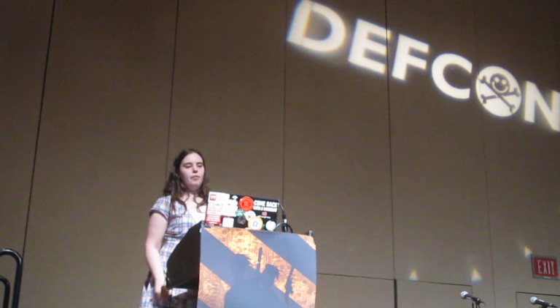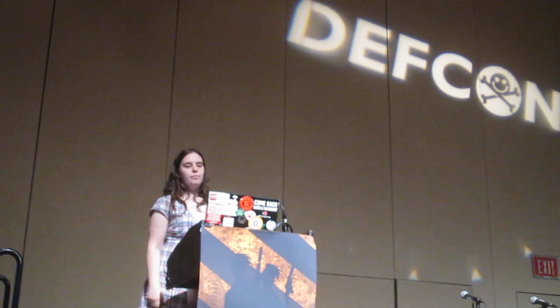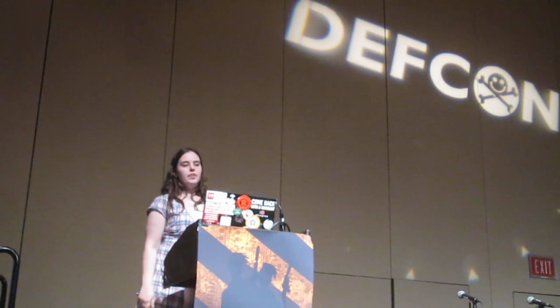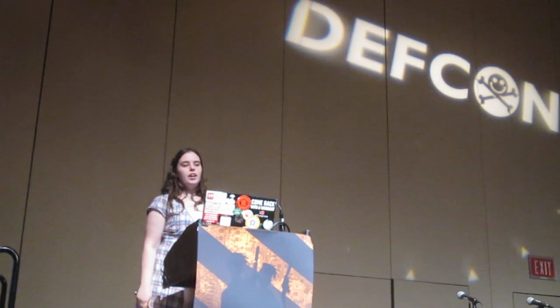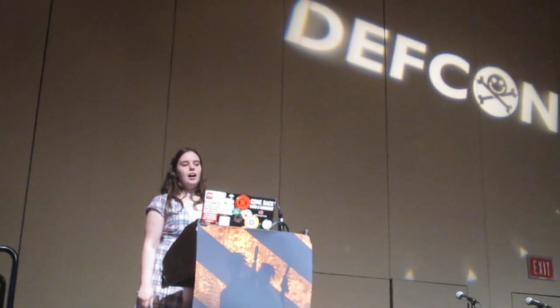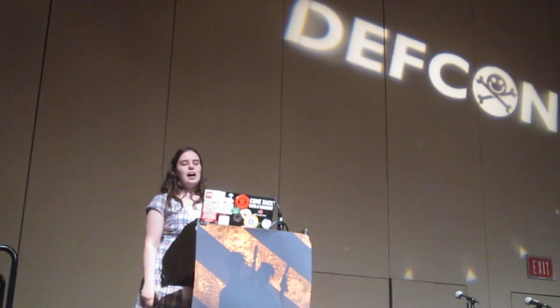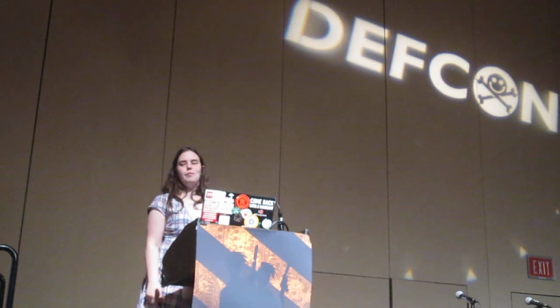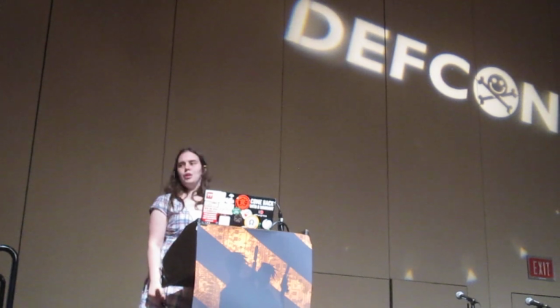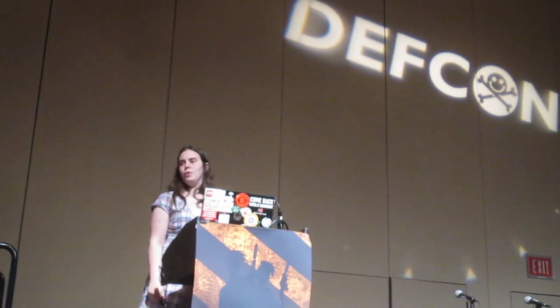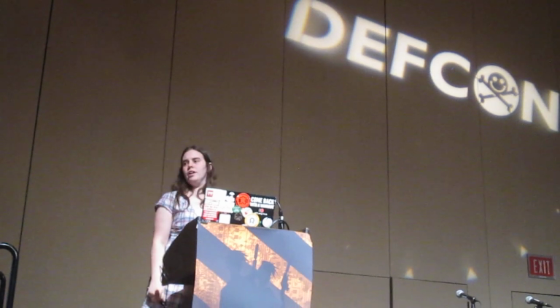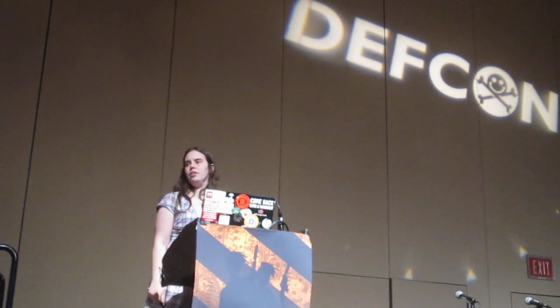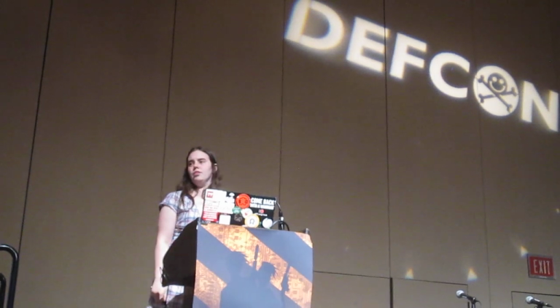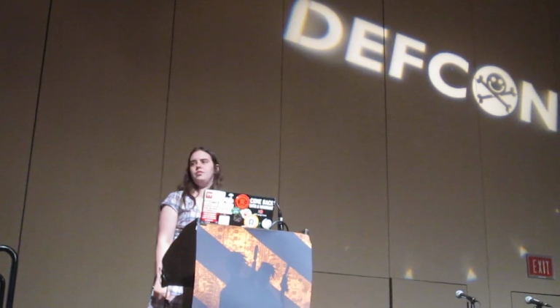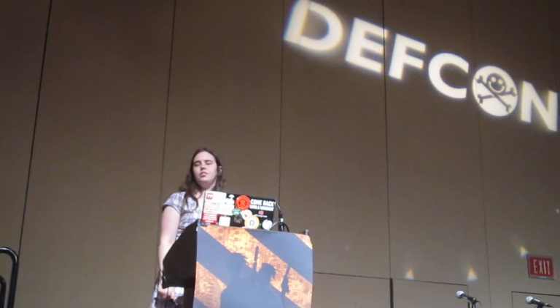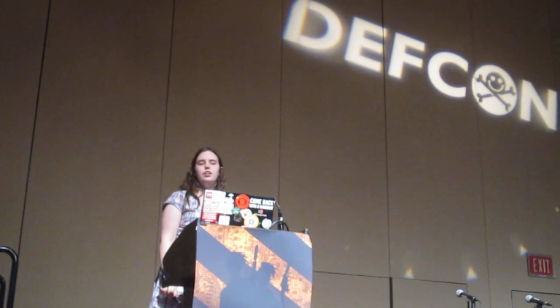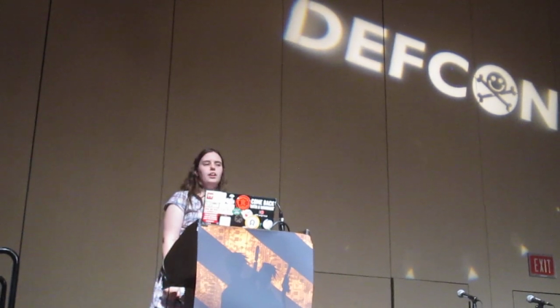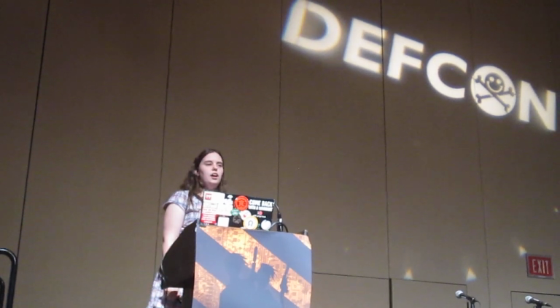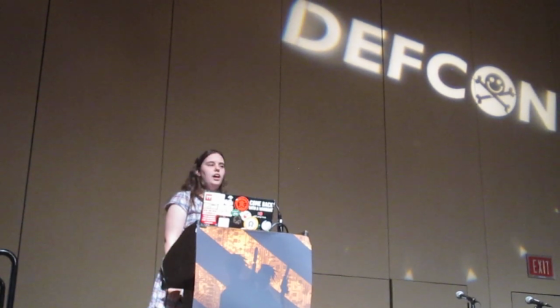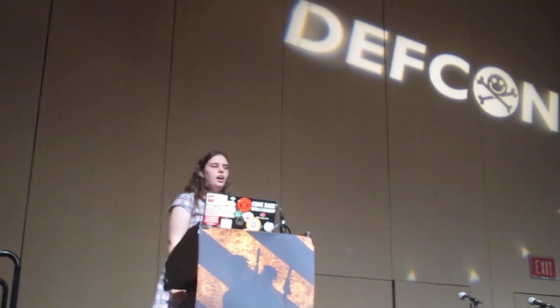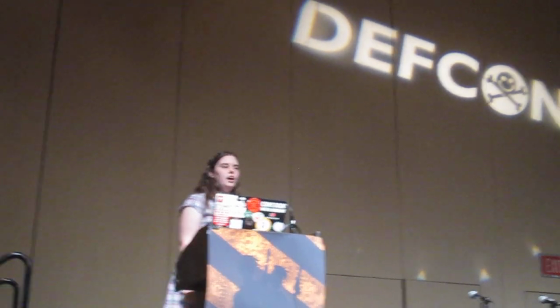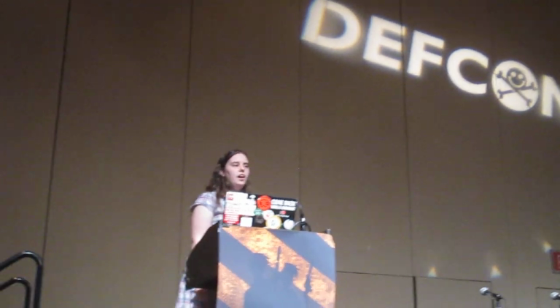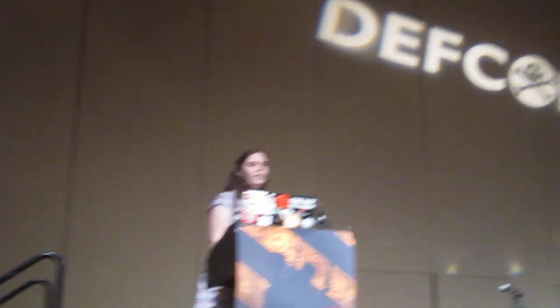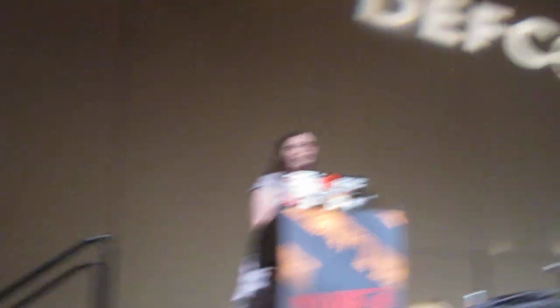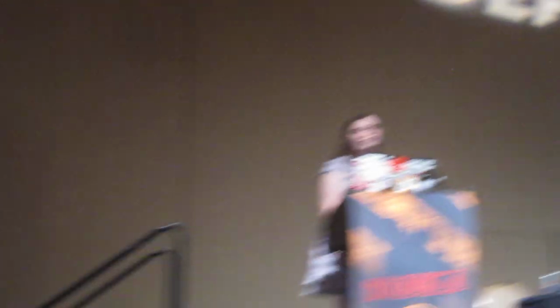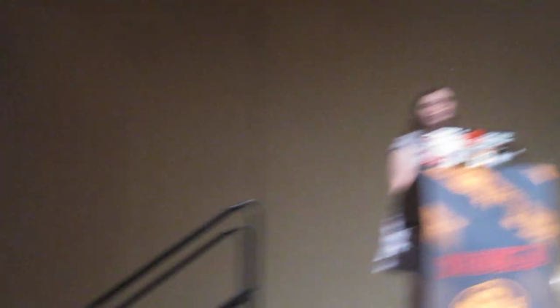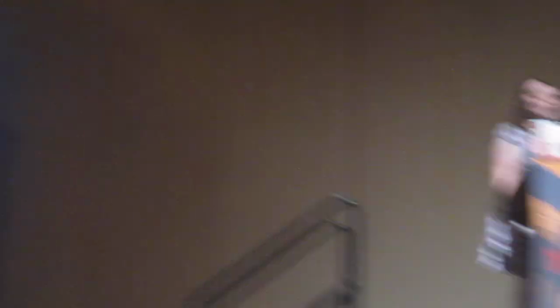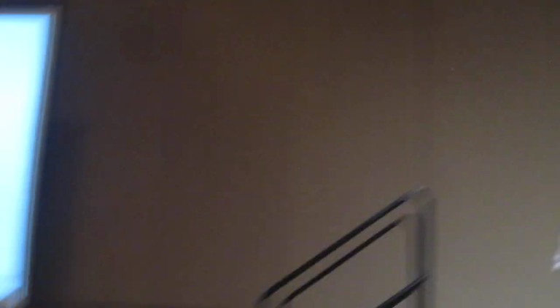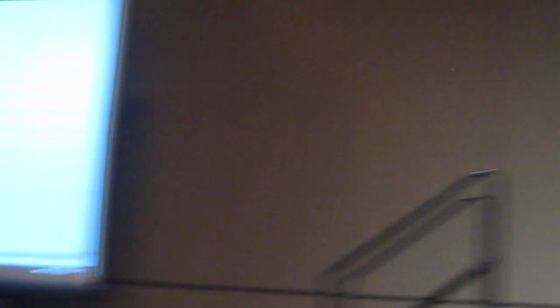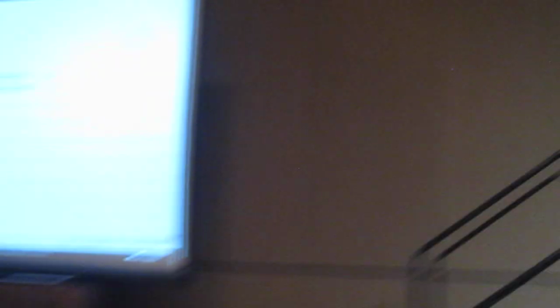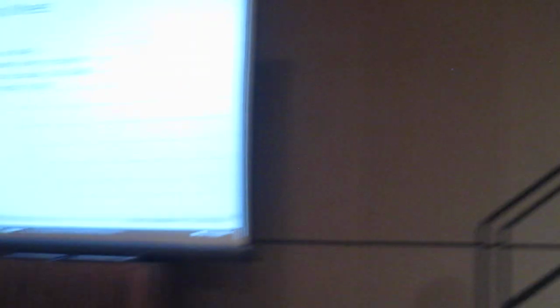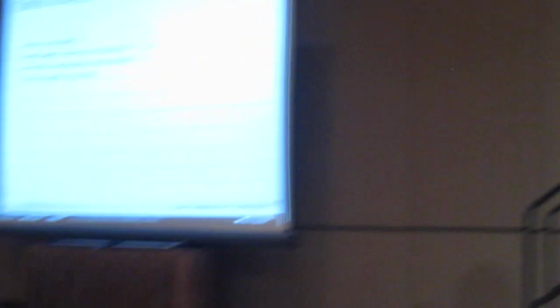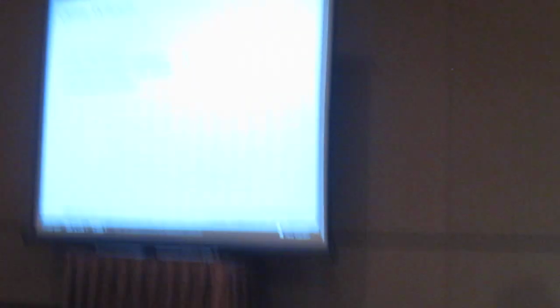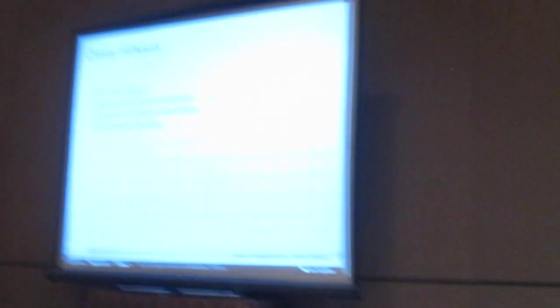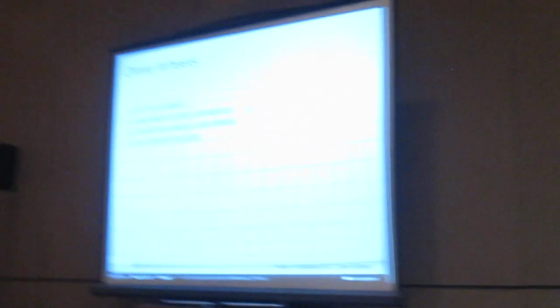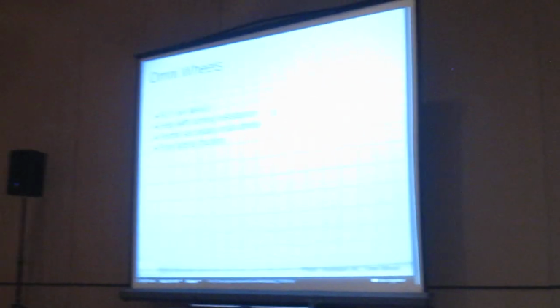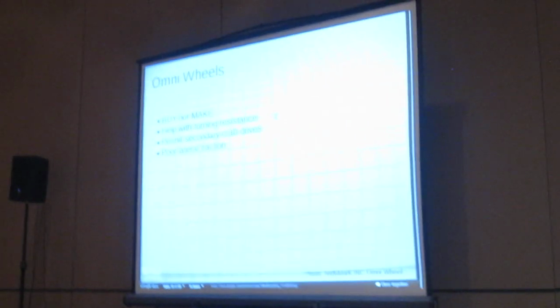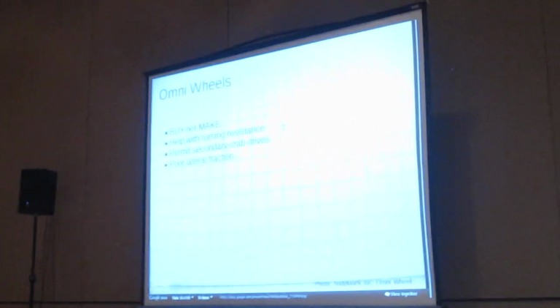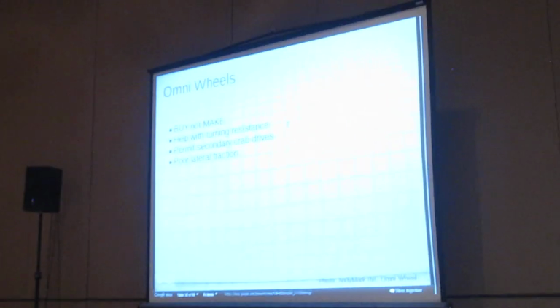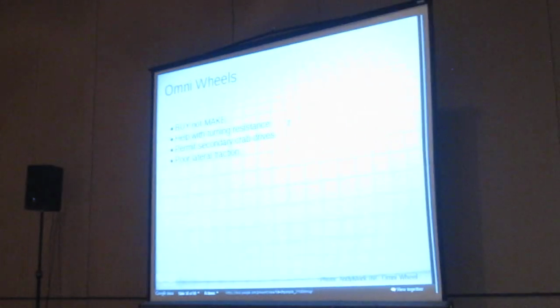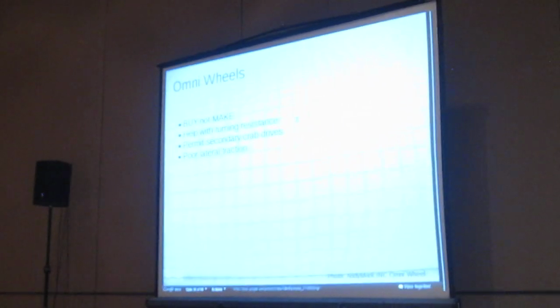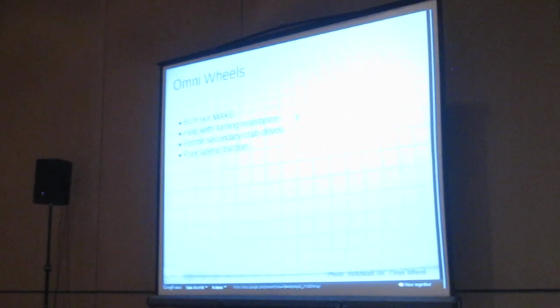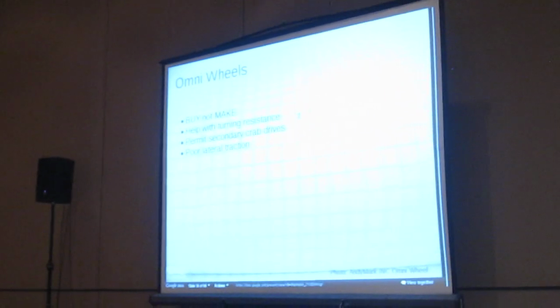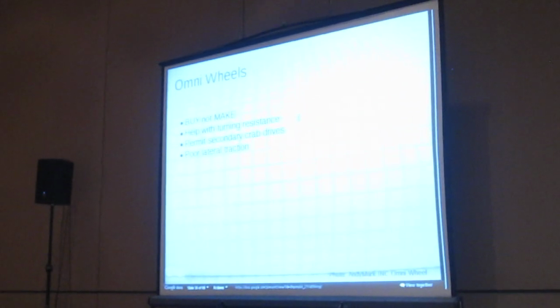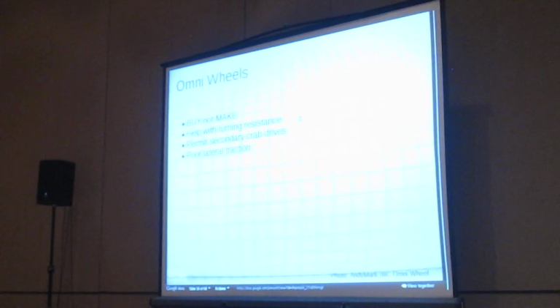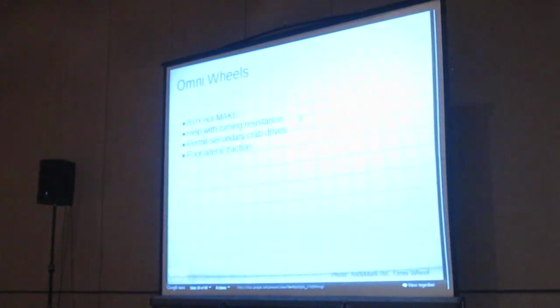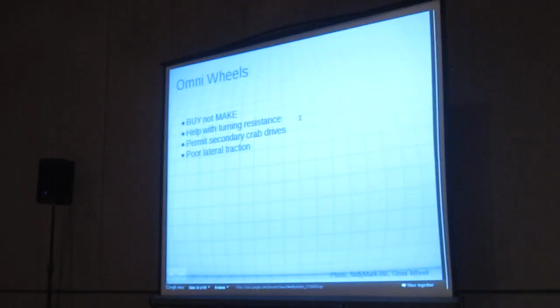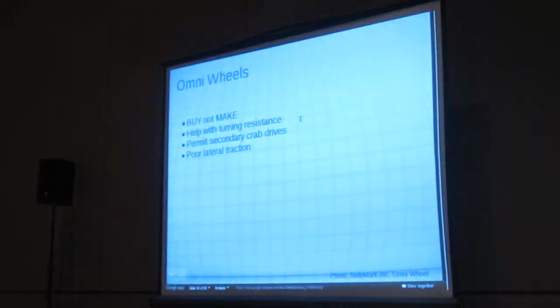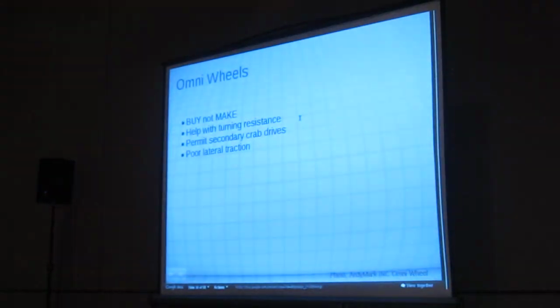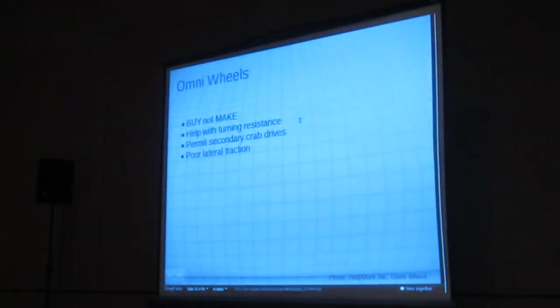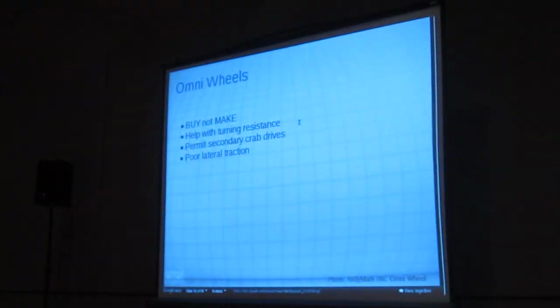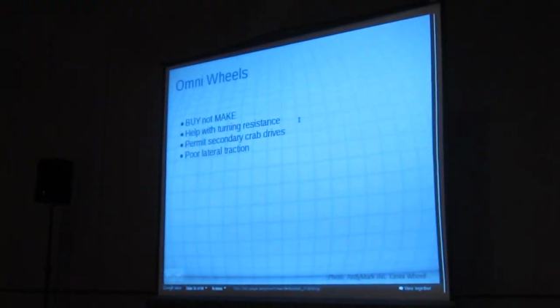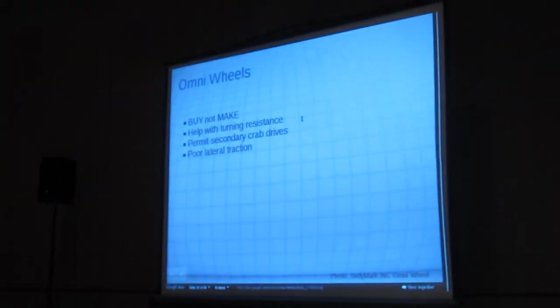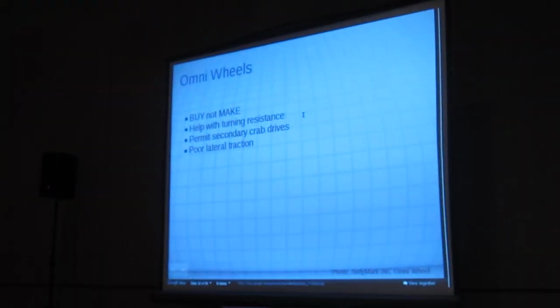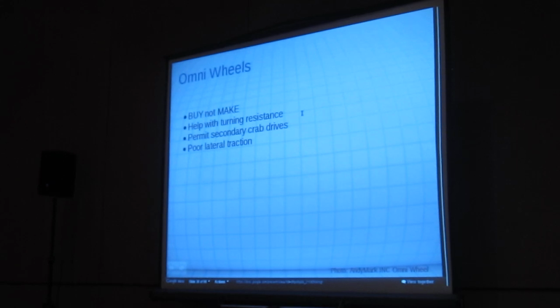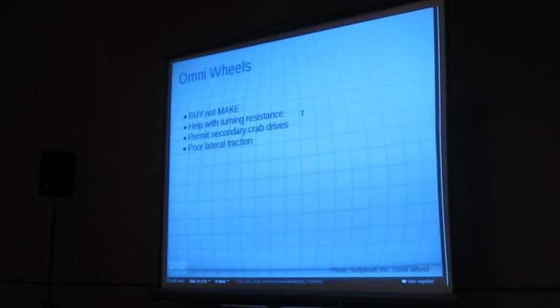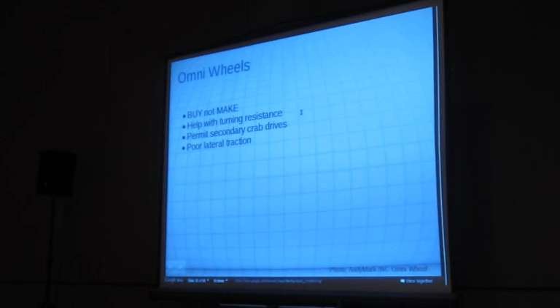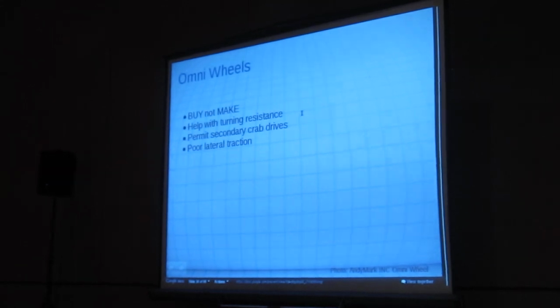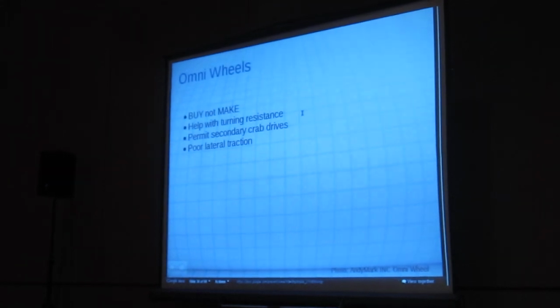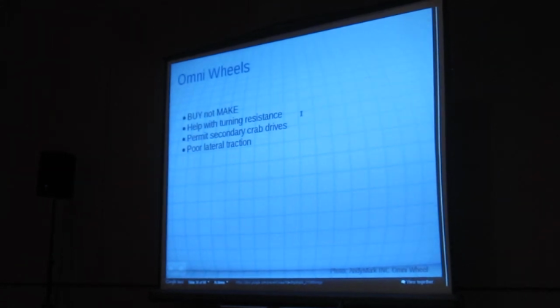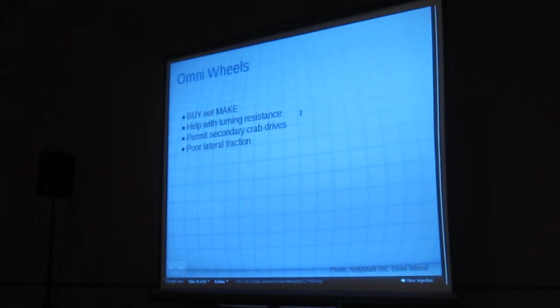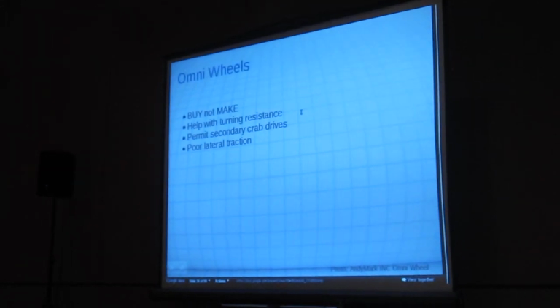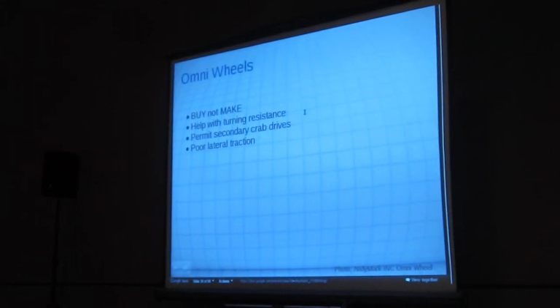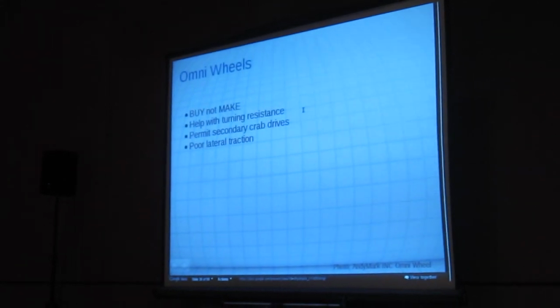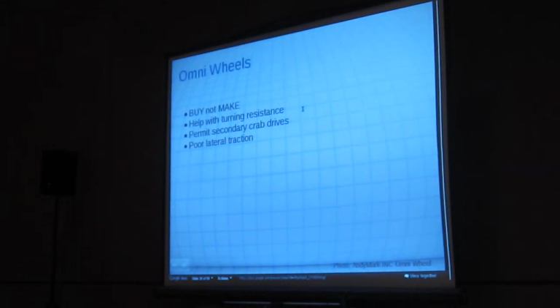Omni wheels. Unless you have a good reason, you should just buy these. So many people want to make them.